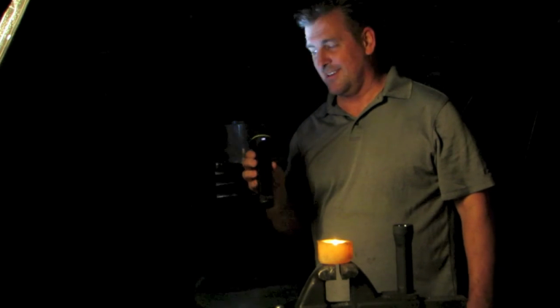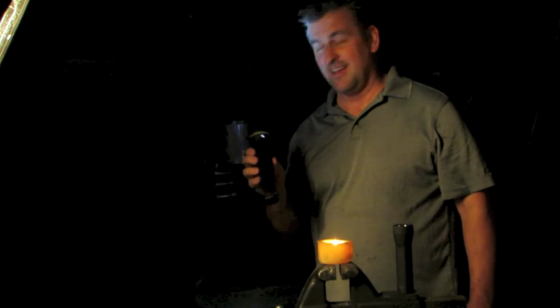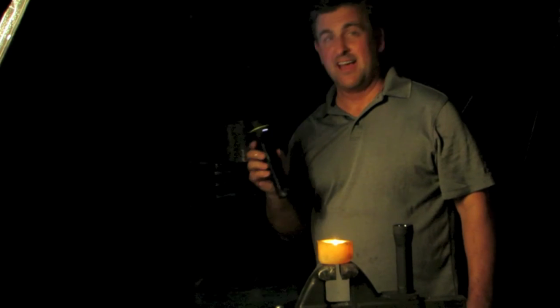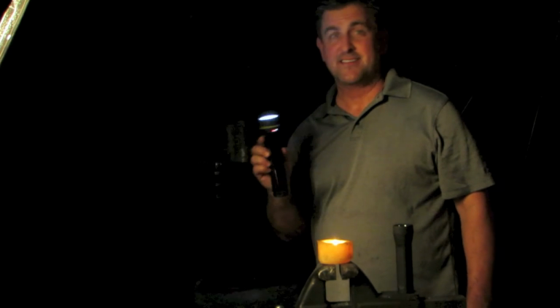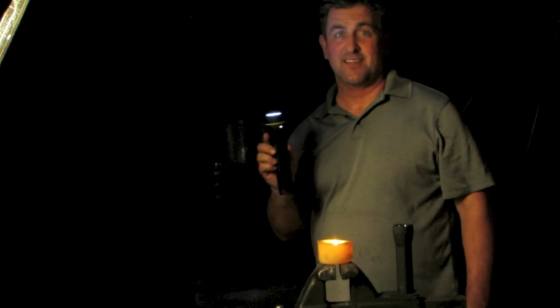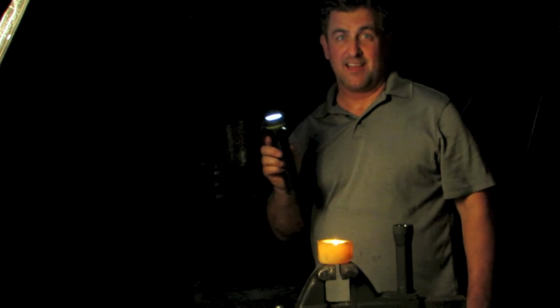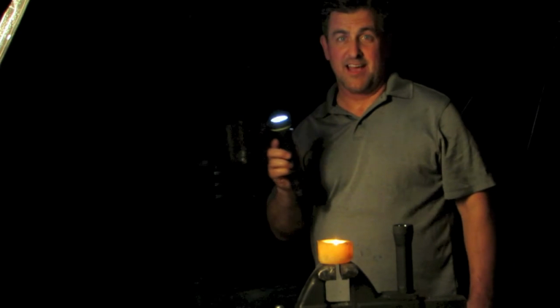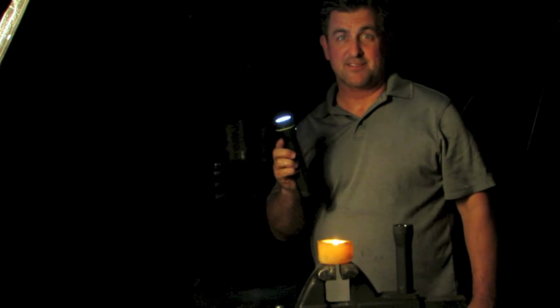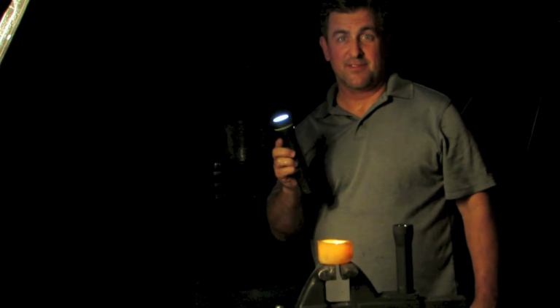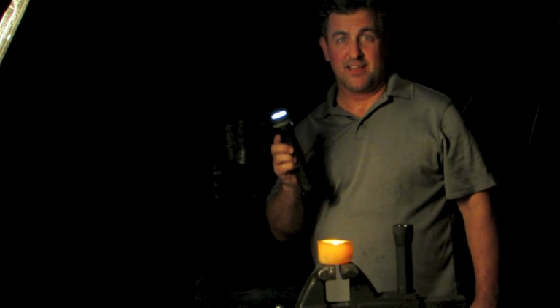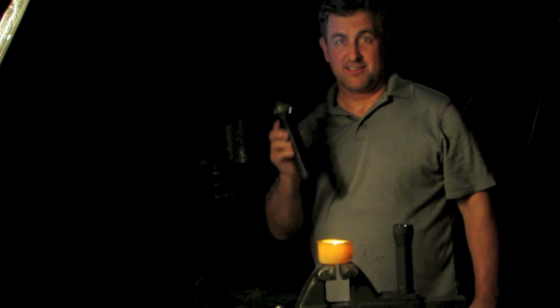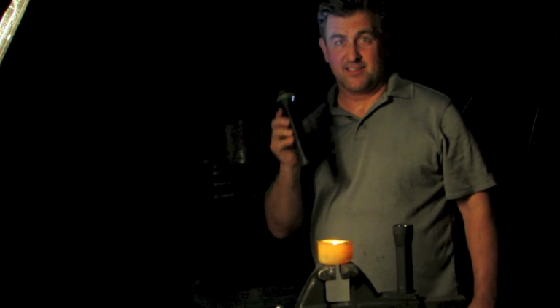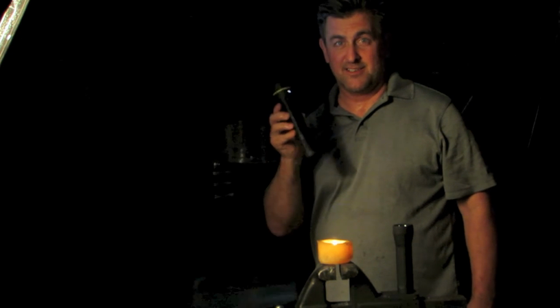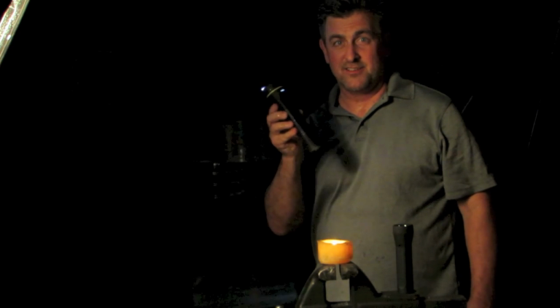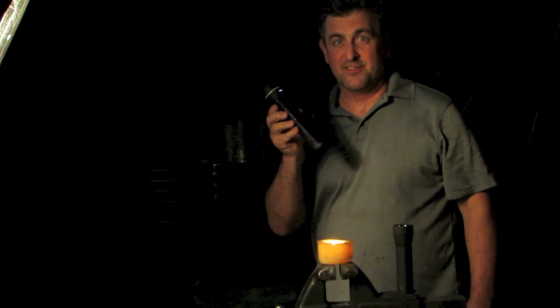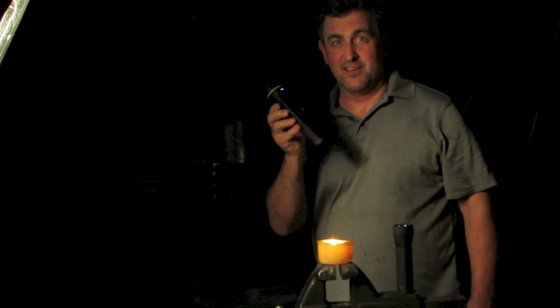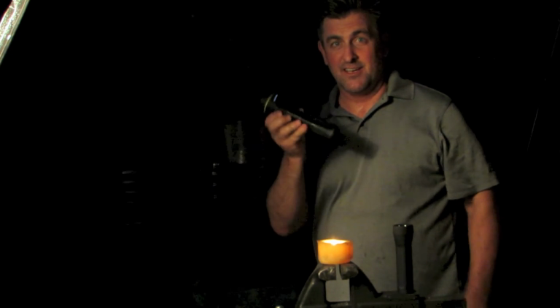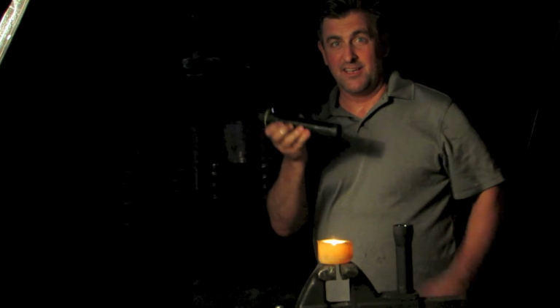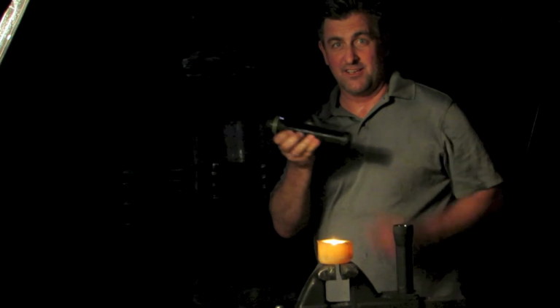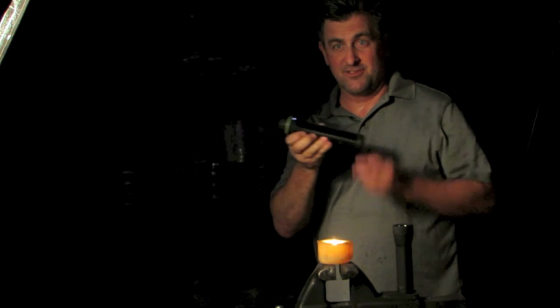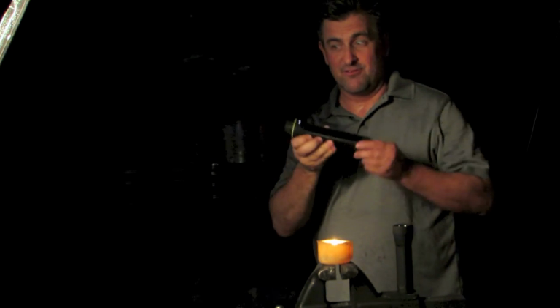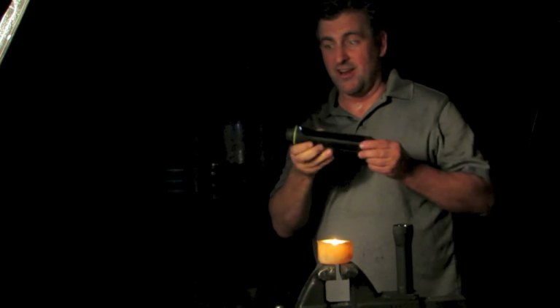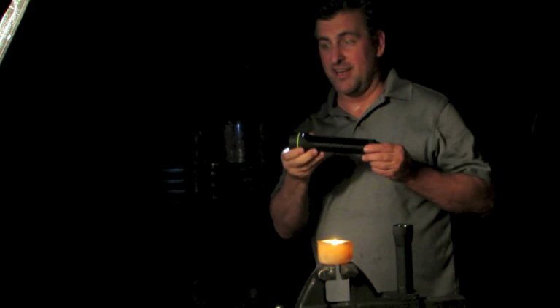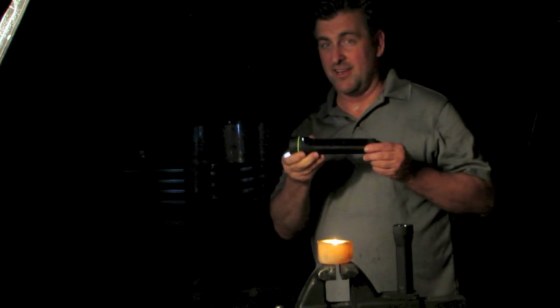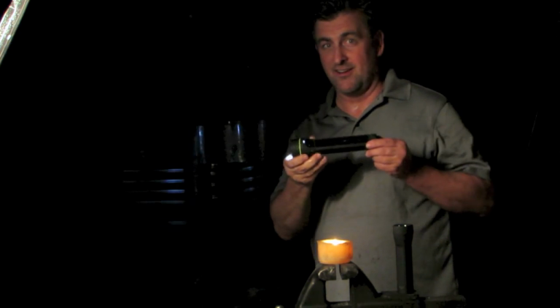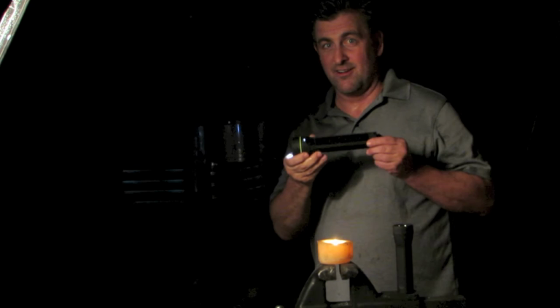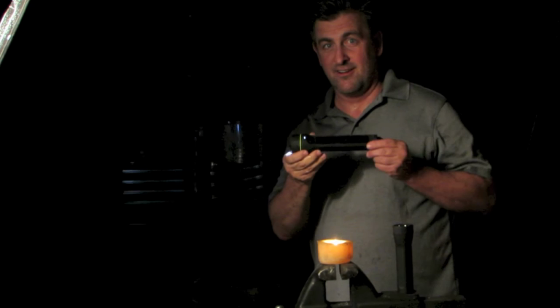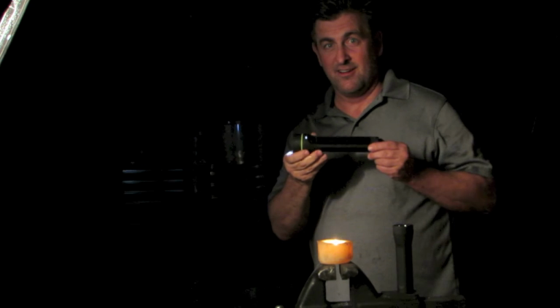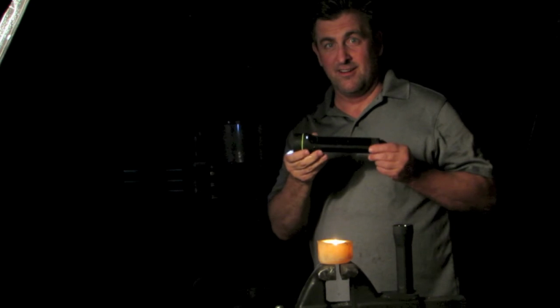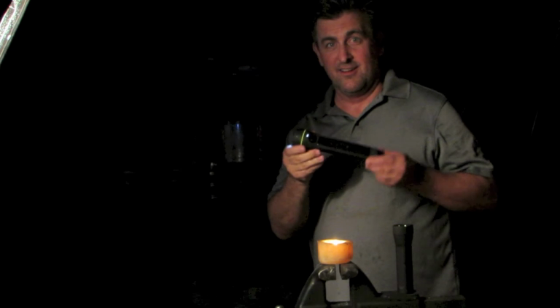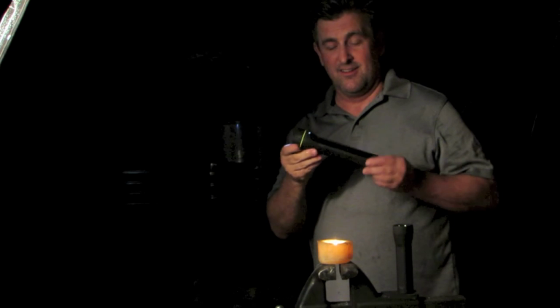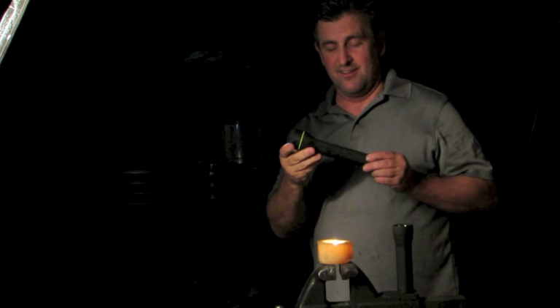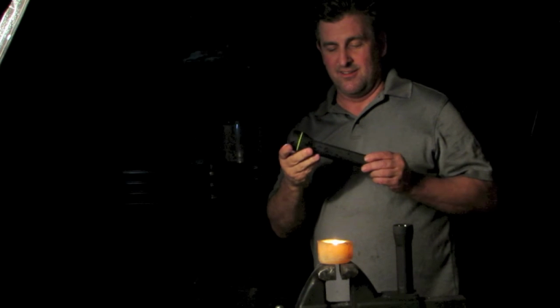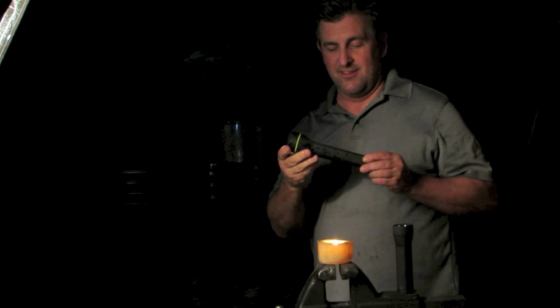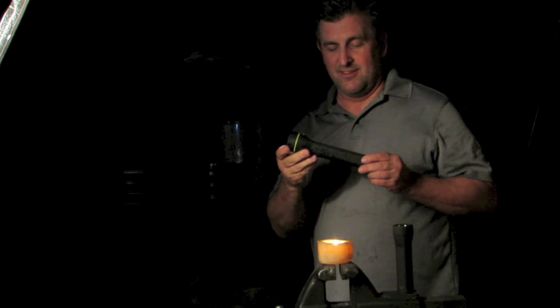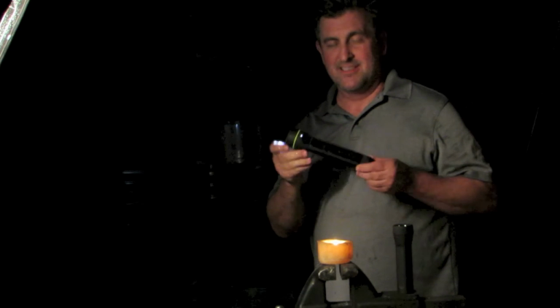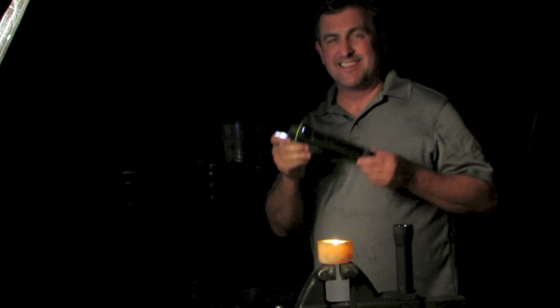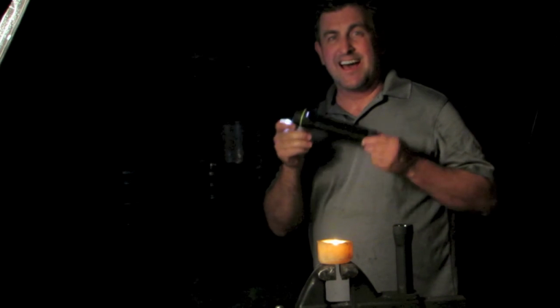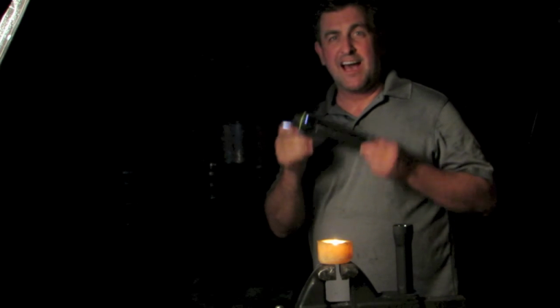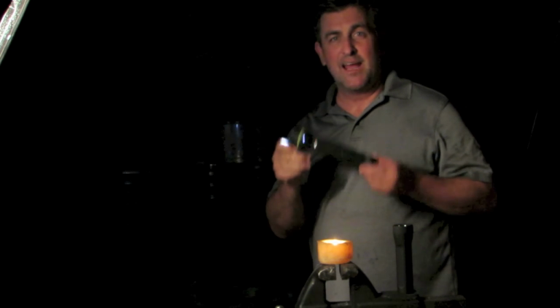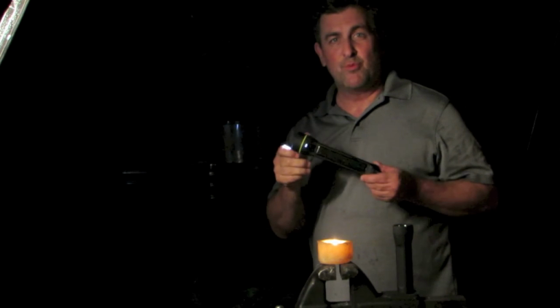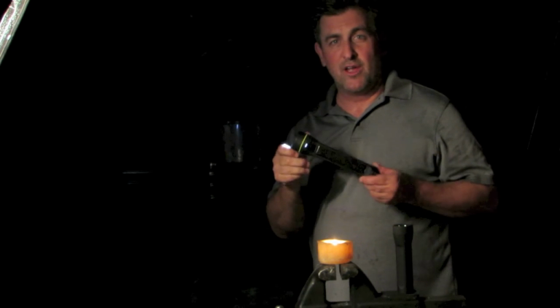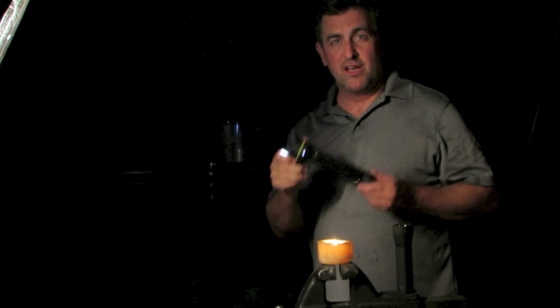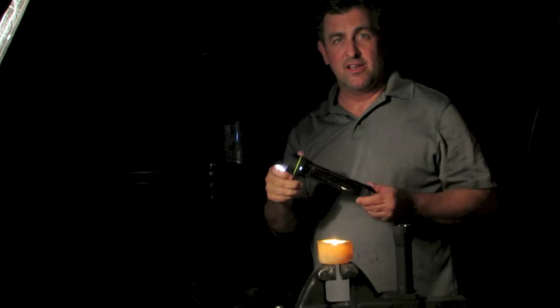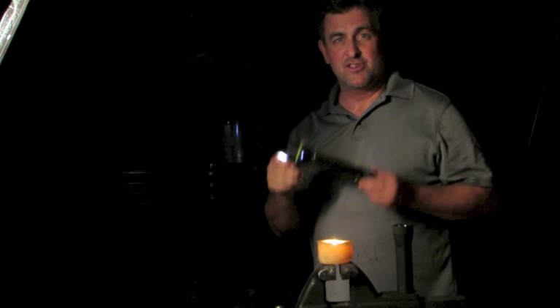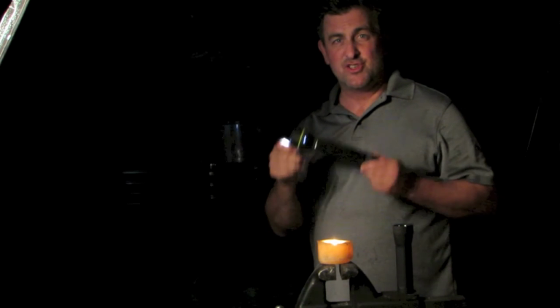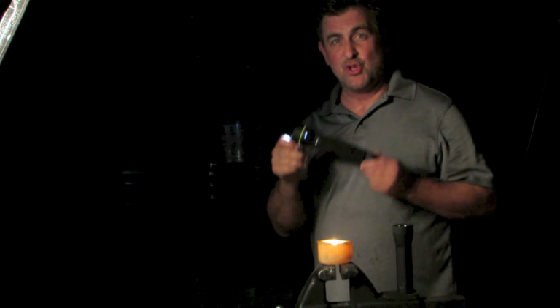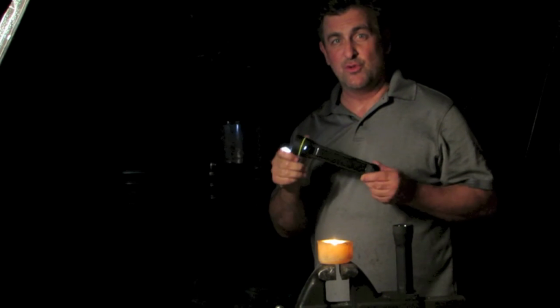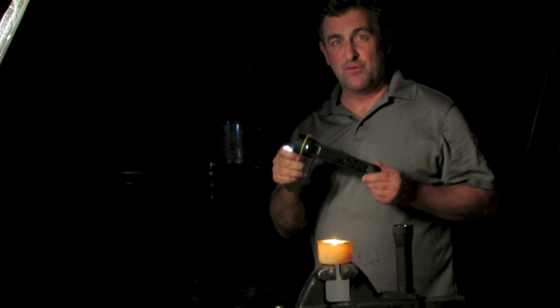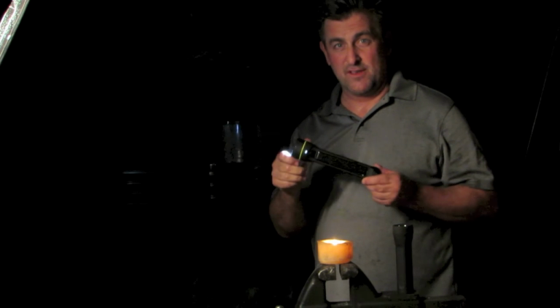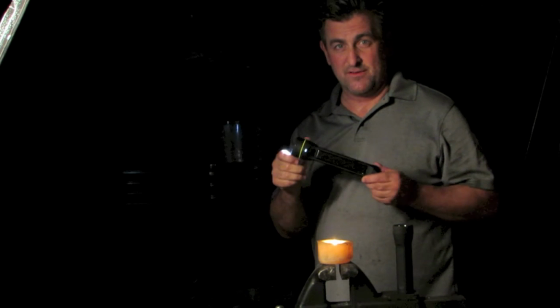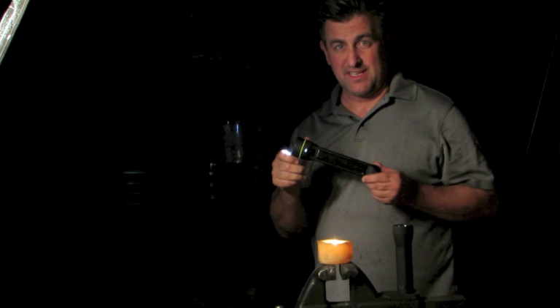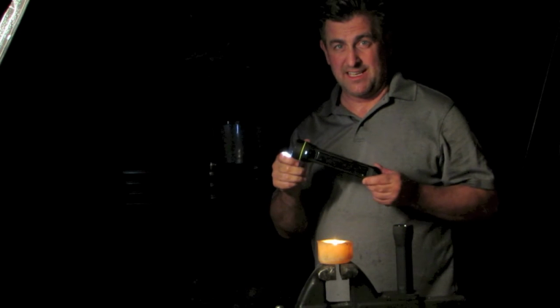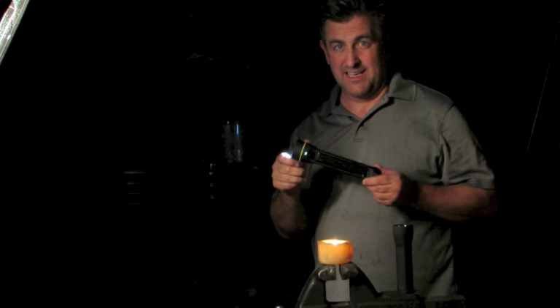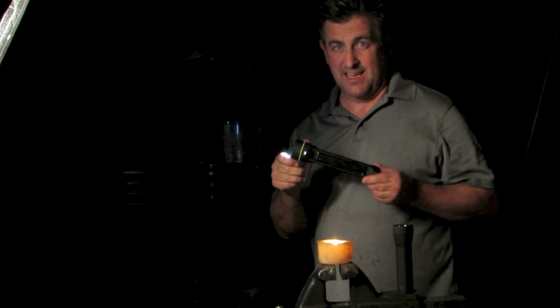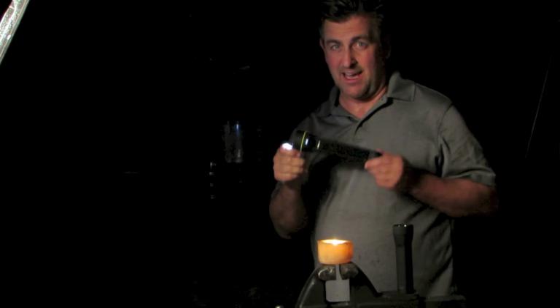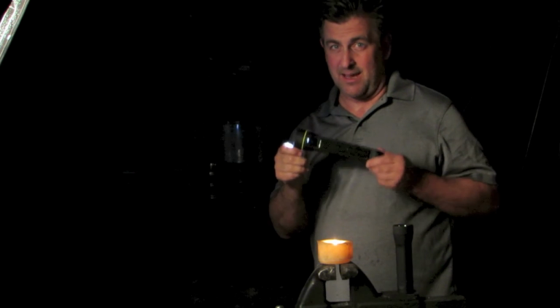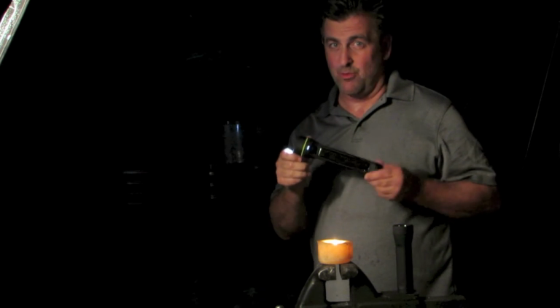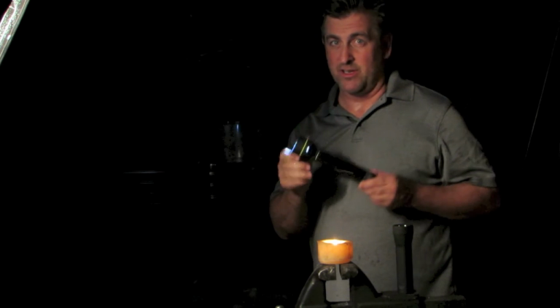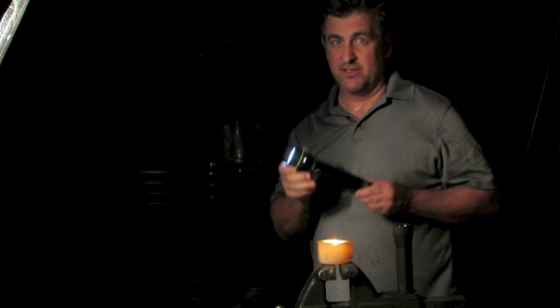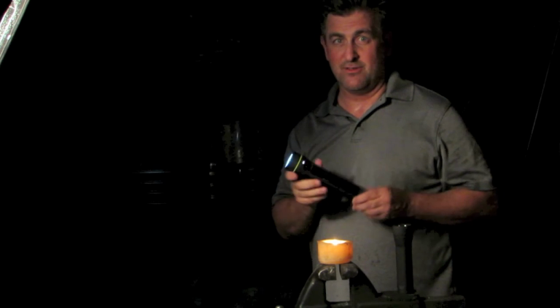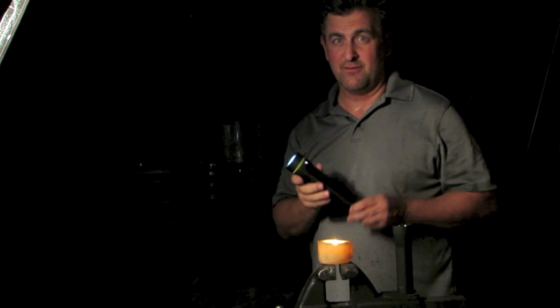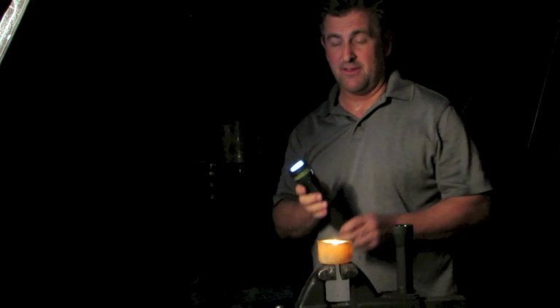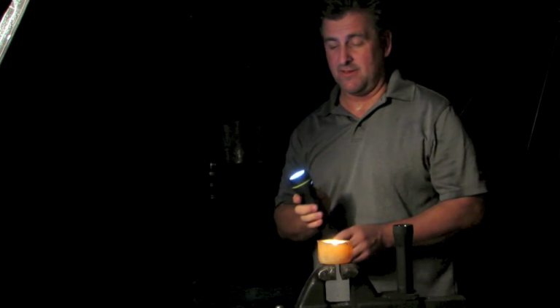That's the last flashlight you're going to need right here. This is the Hybrid 250.